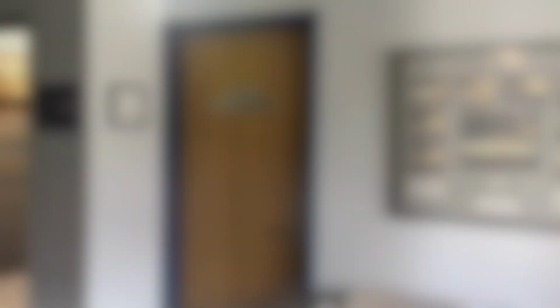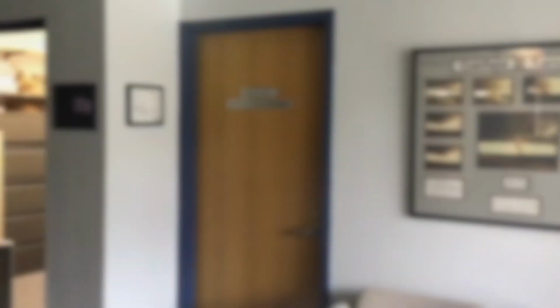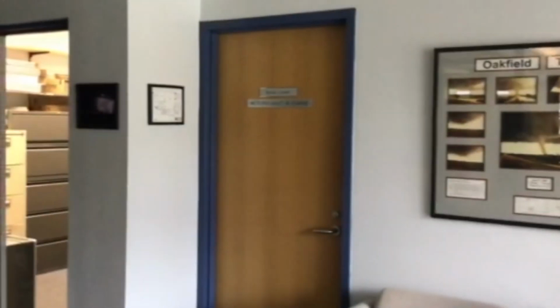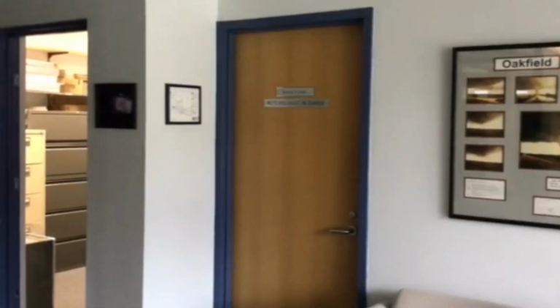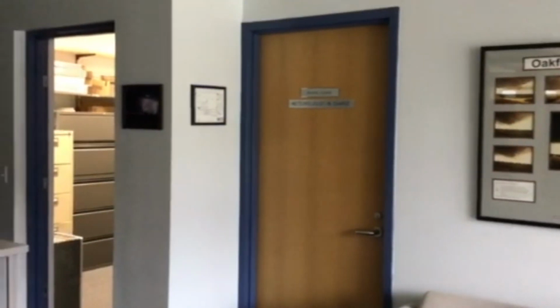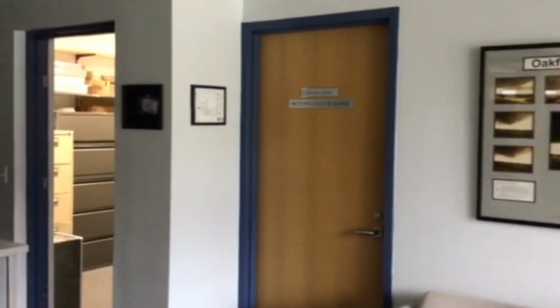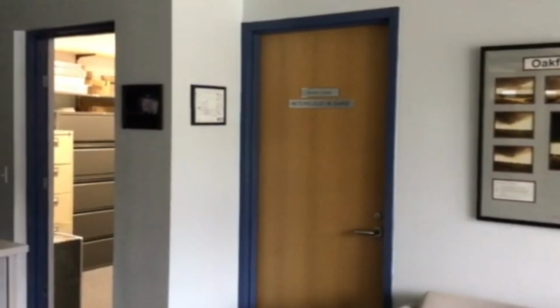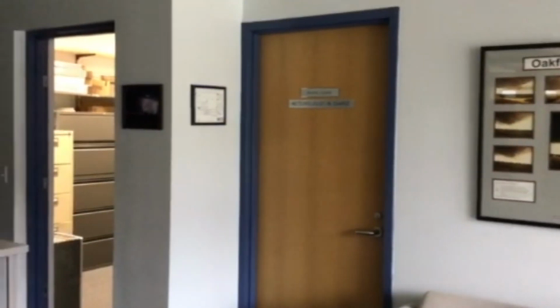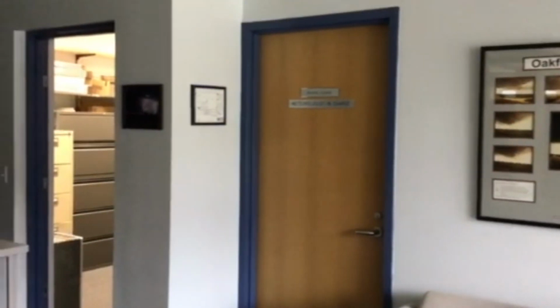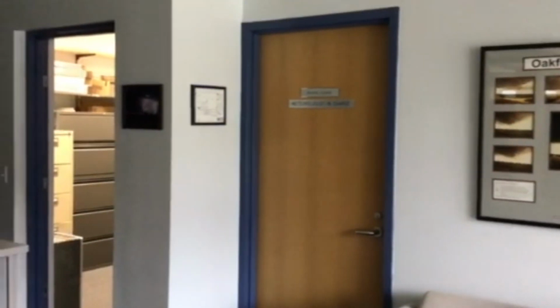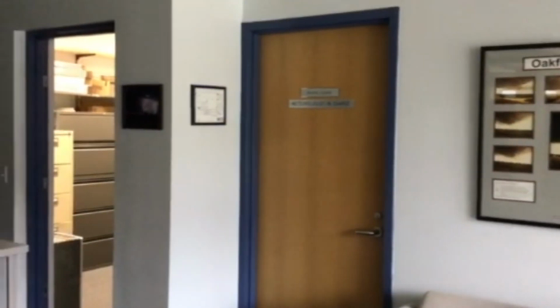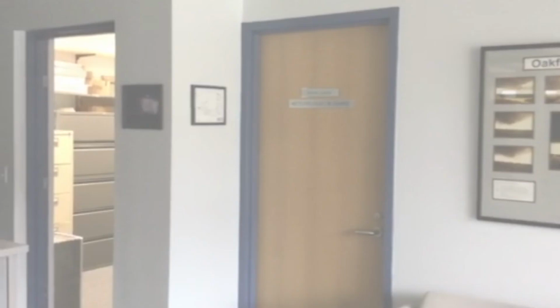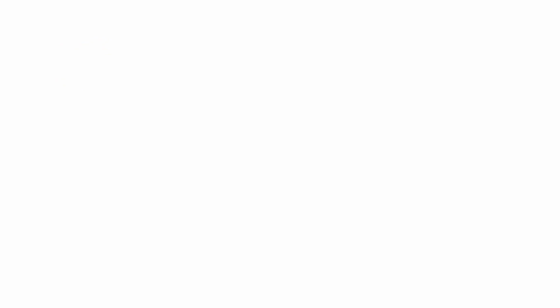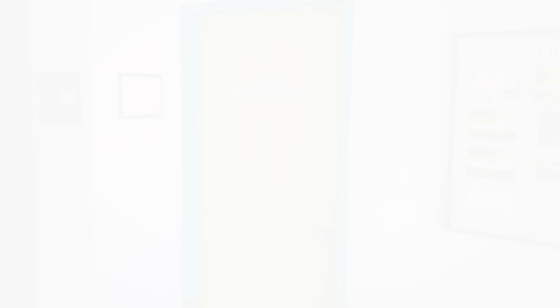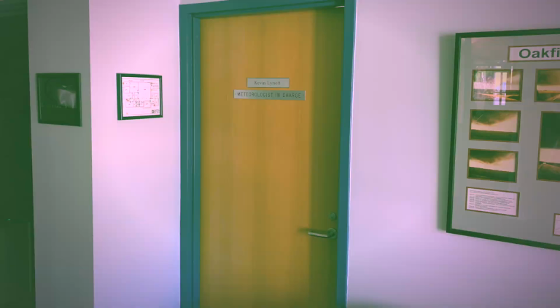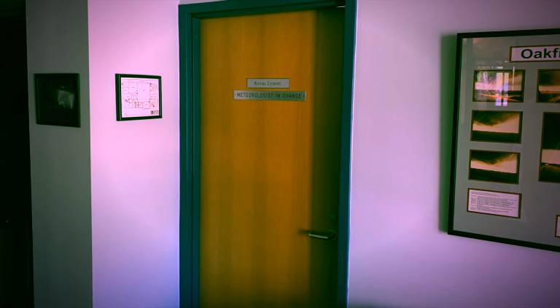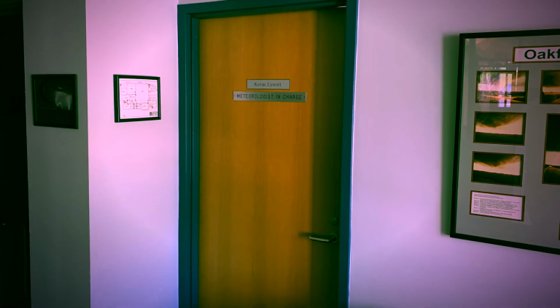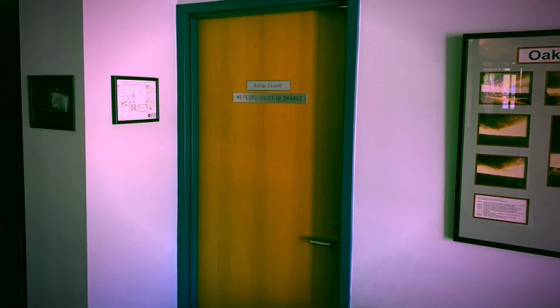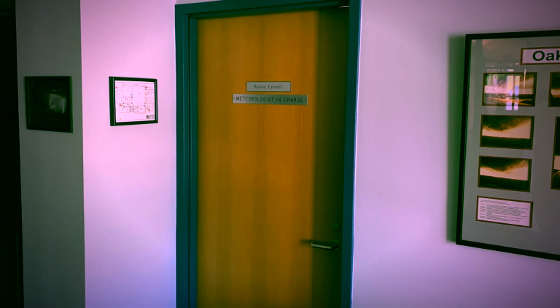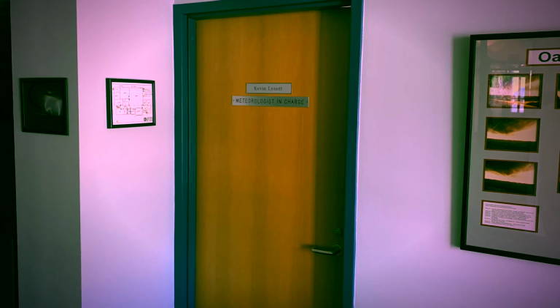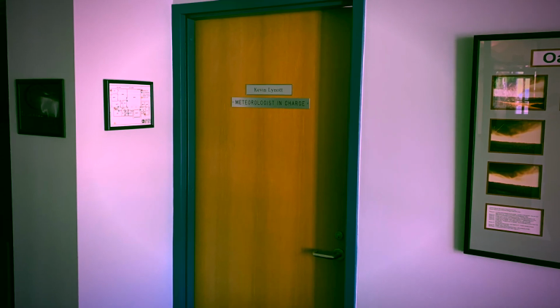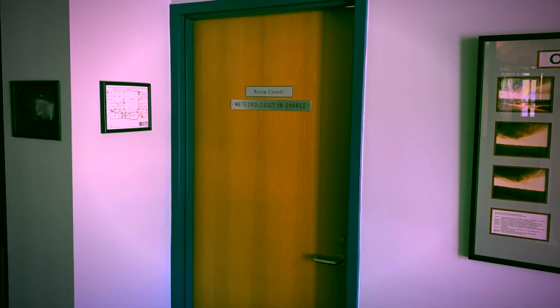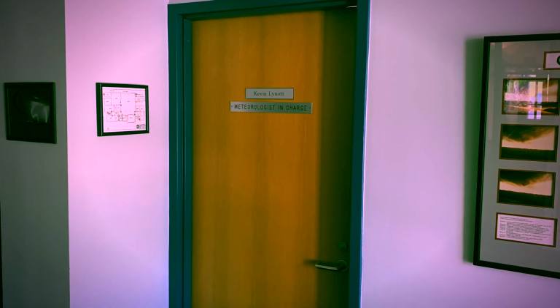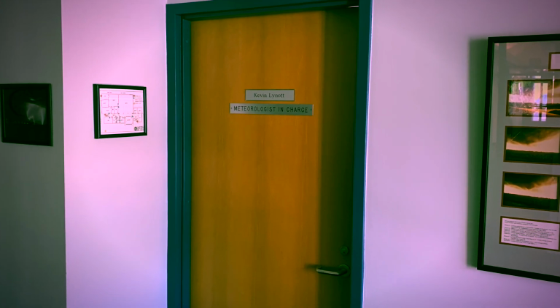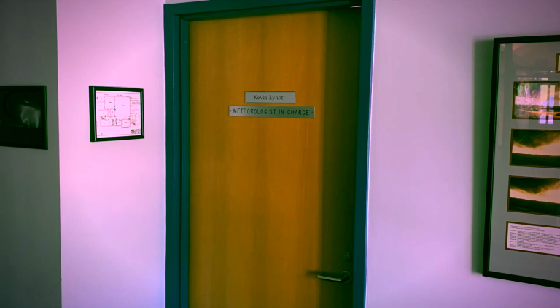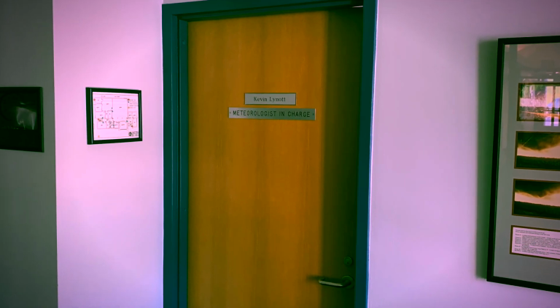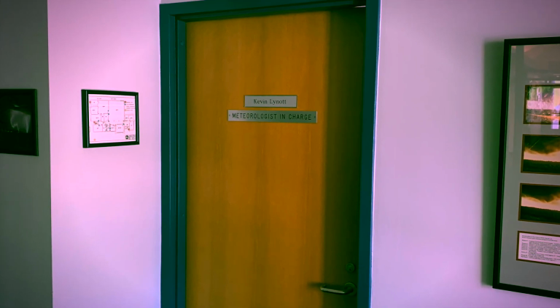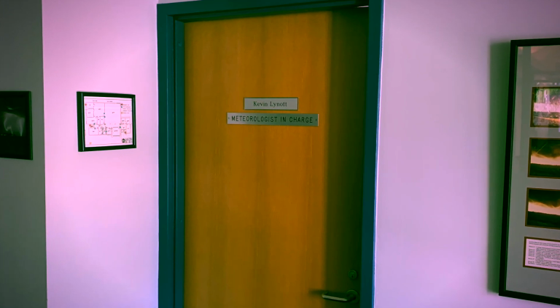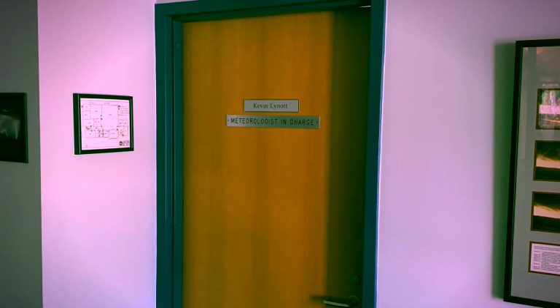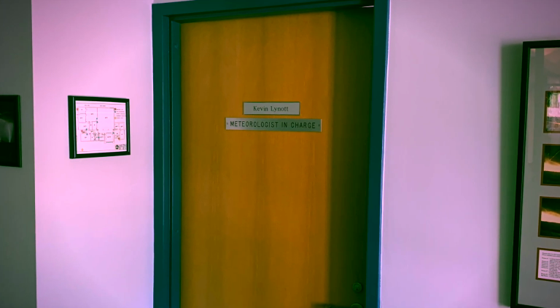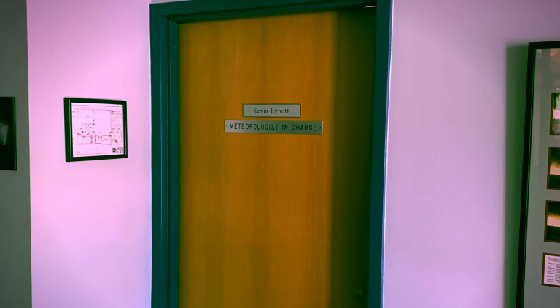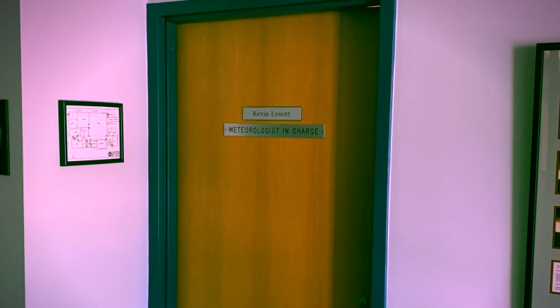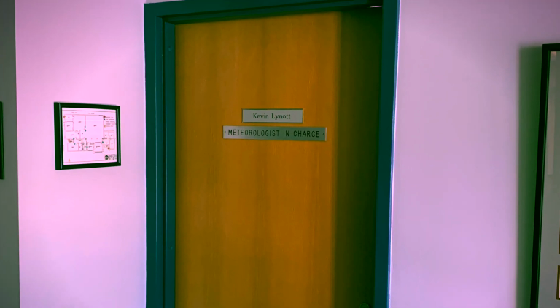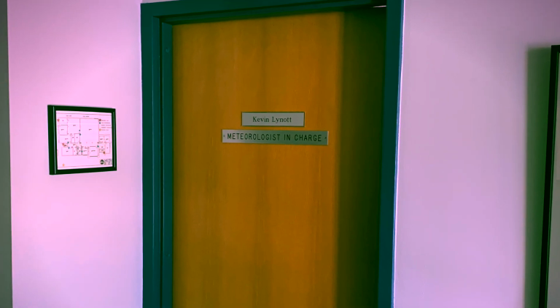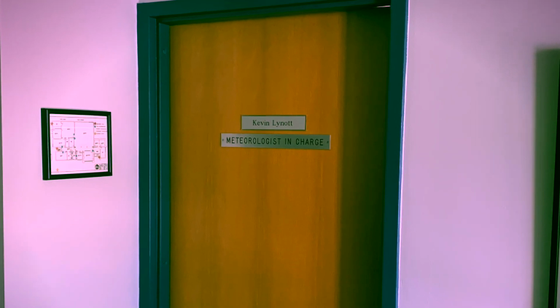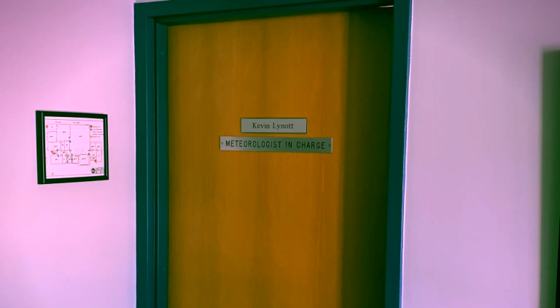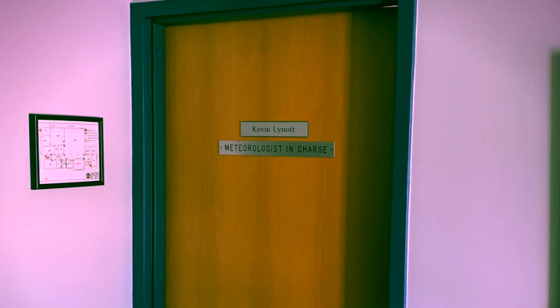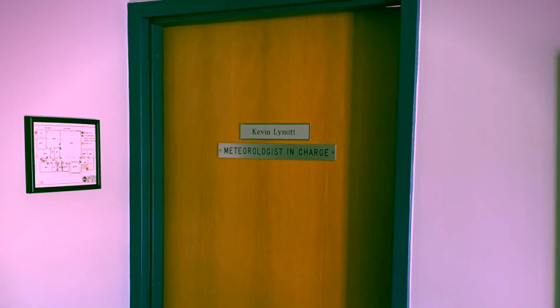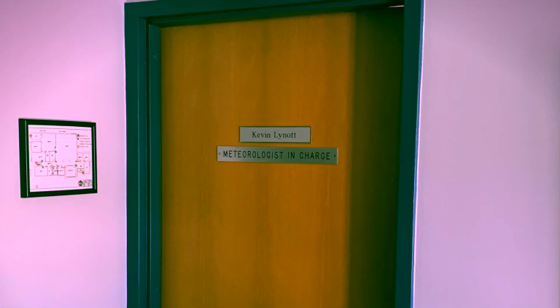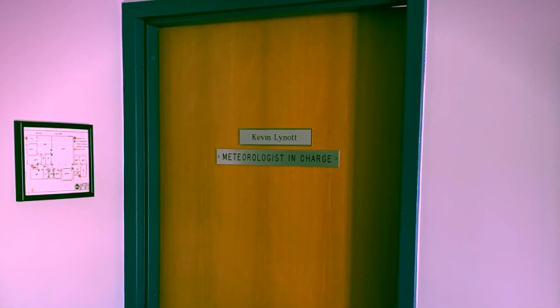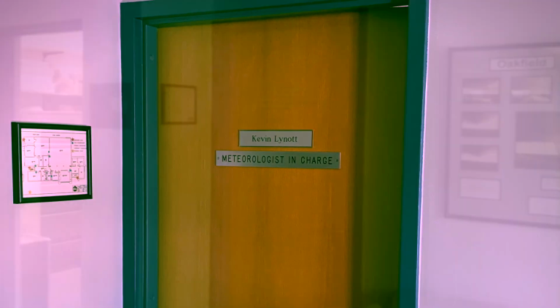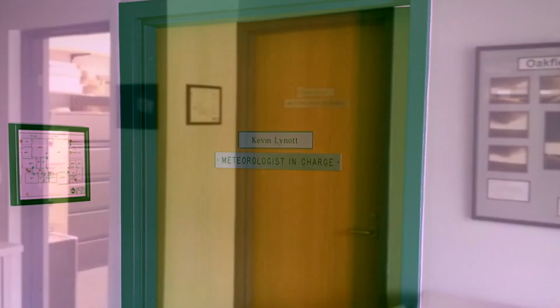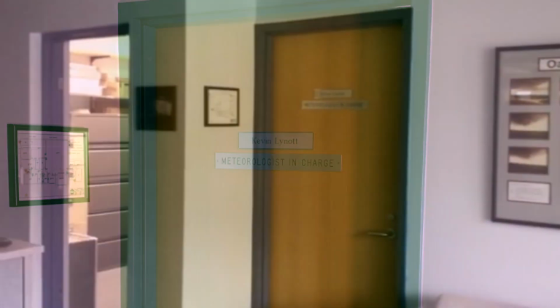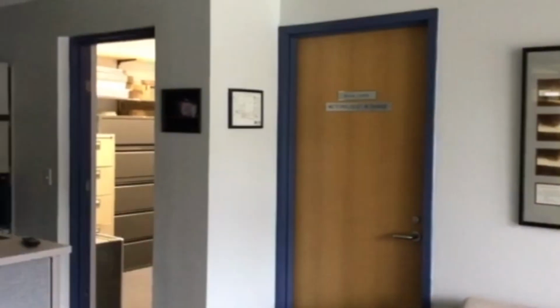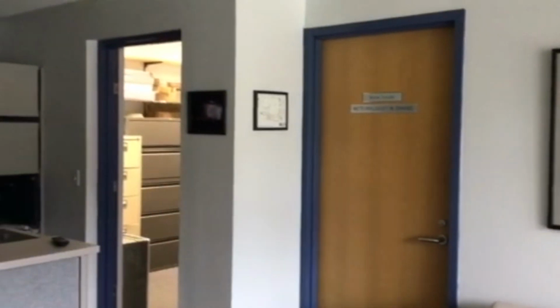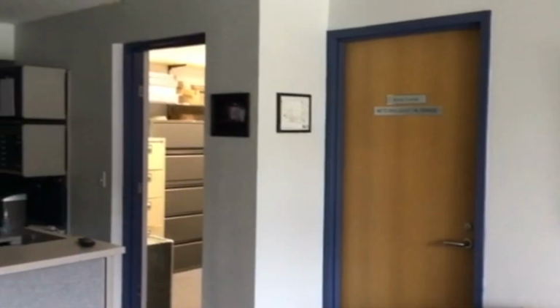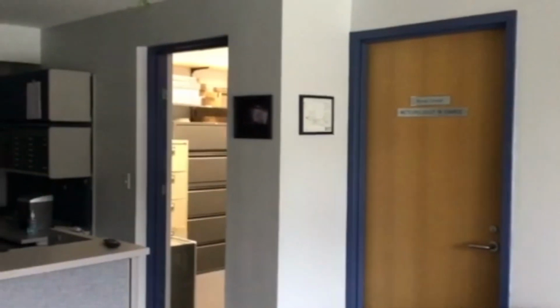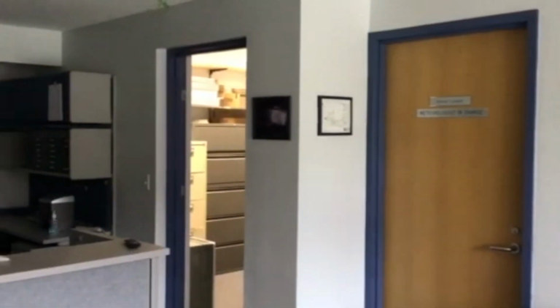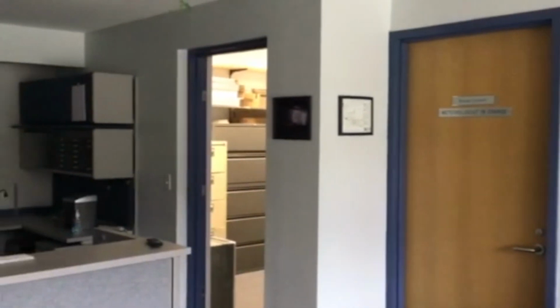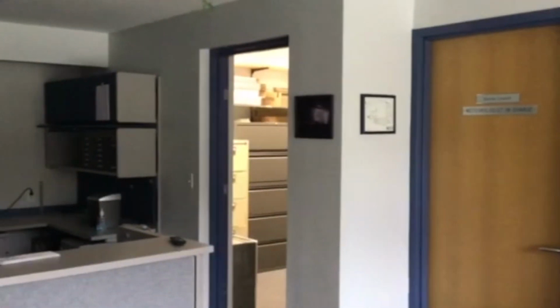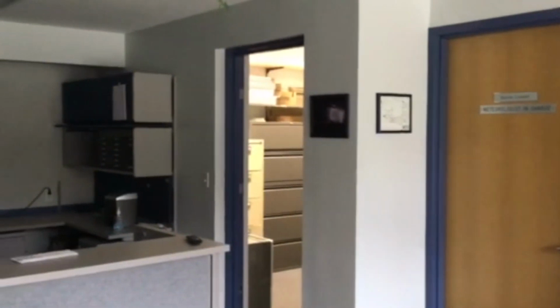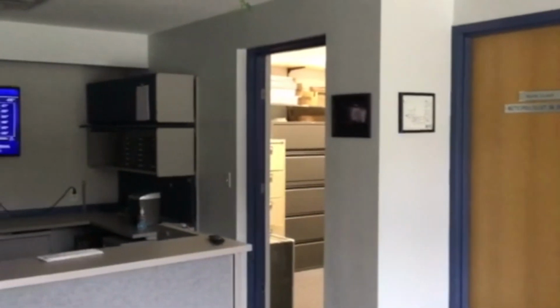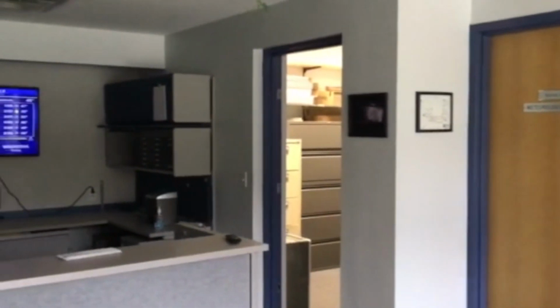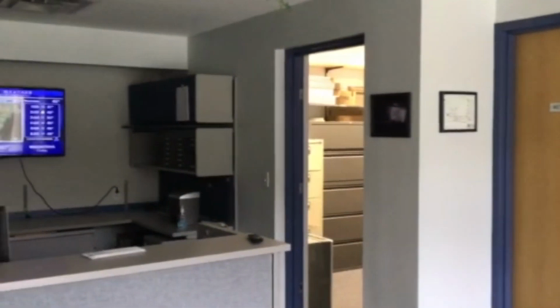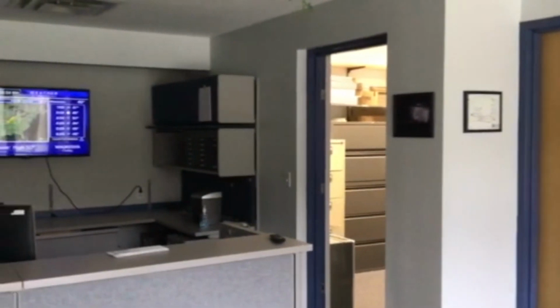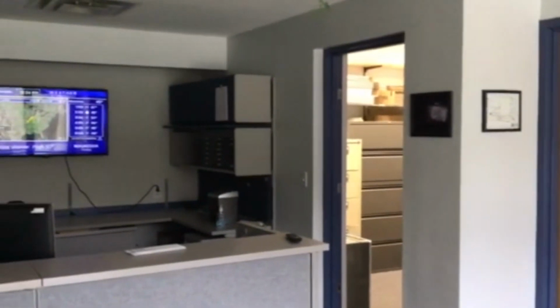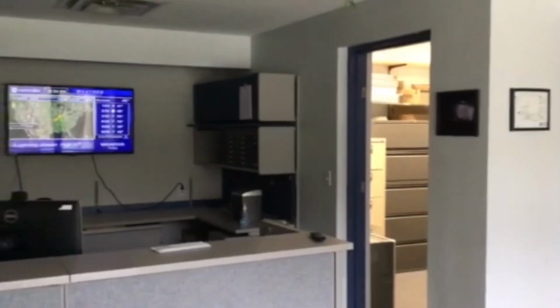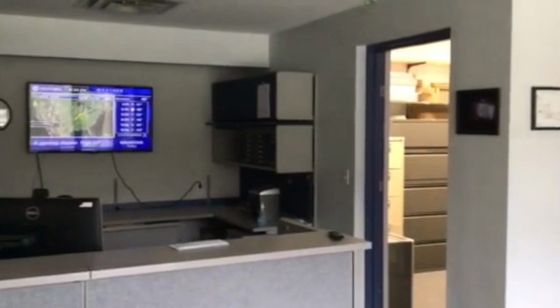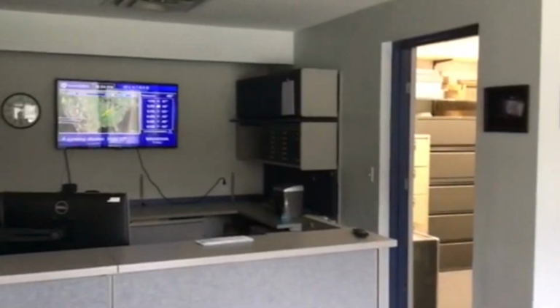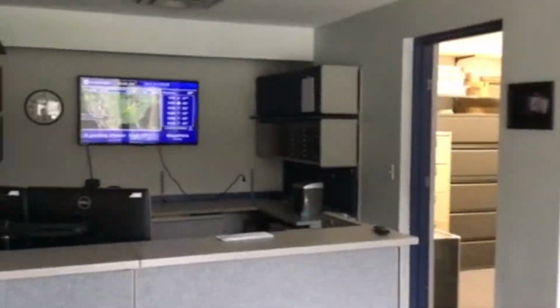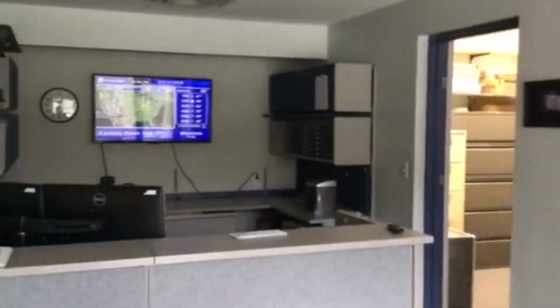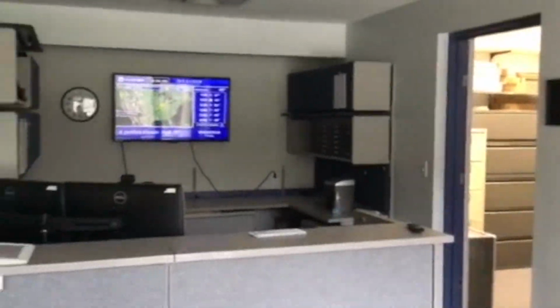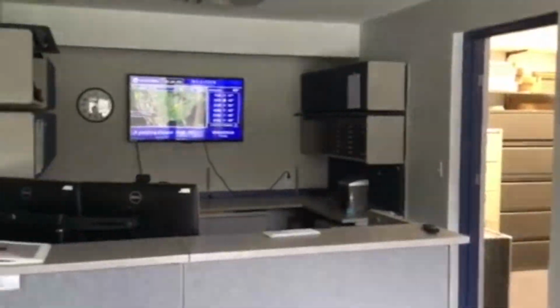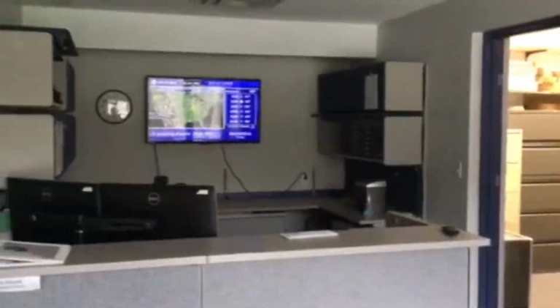First we got to say hi to the meteorologist in charge, the boss. Oh look, there's our tornado shelter.